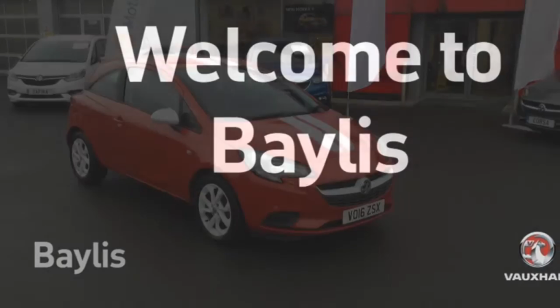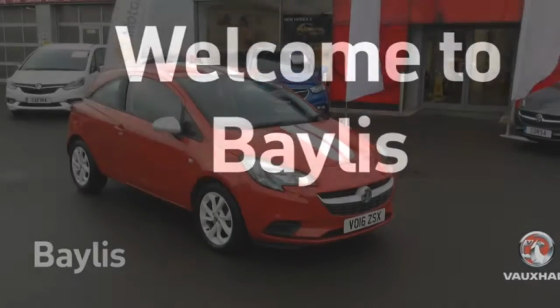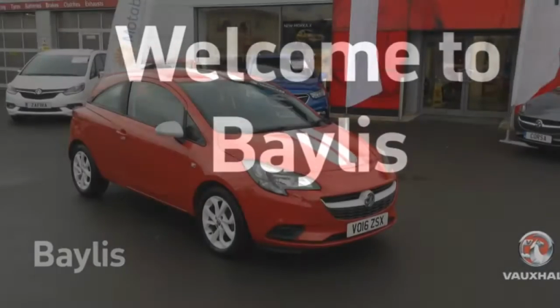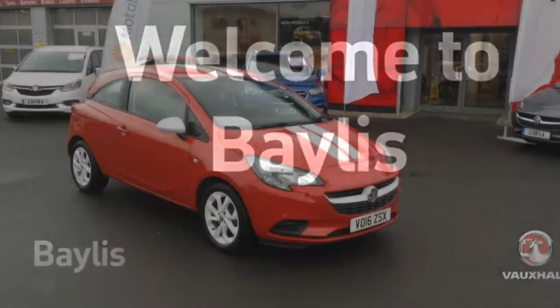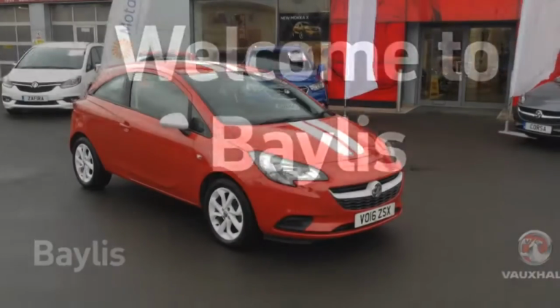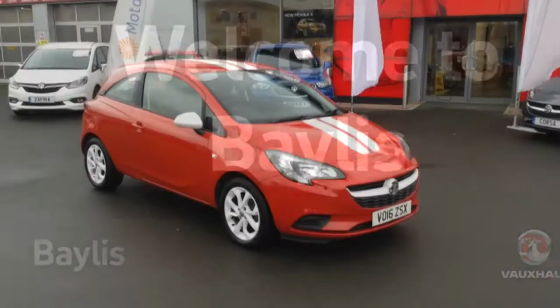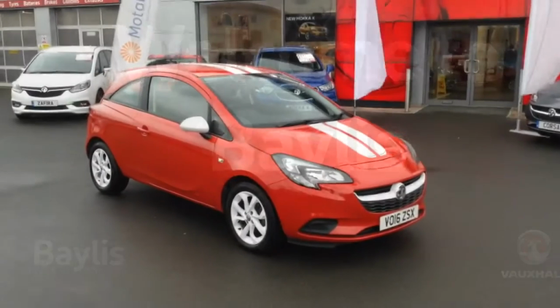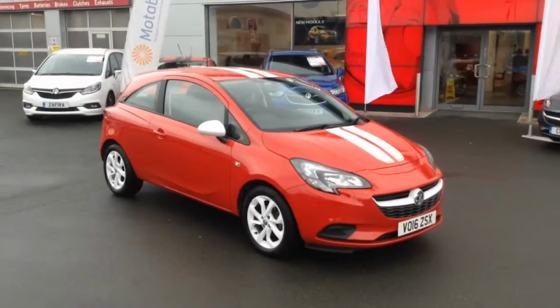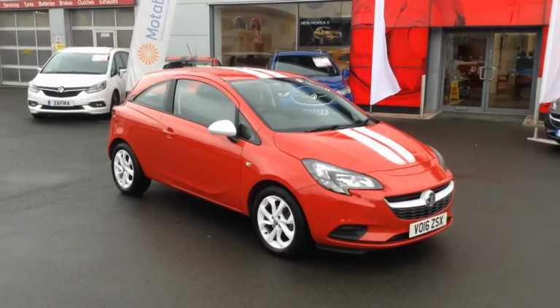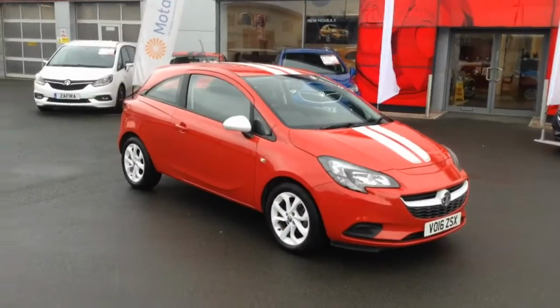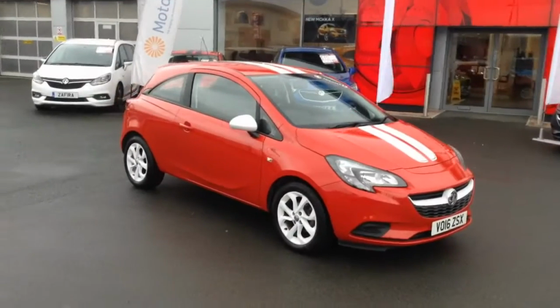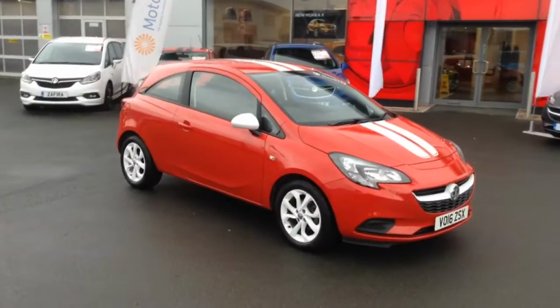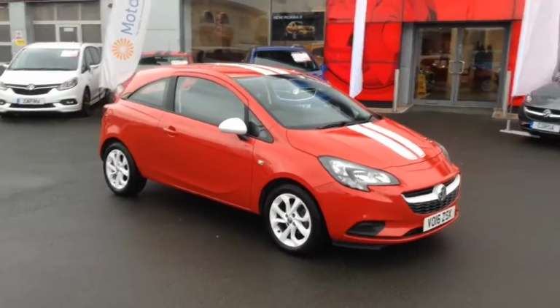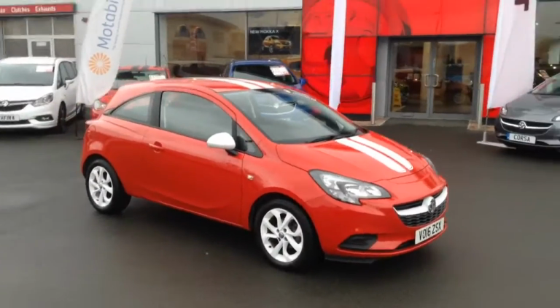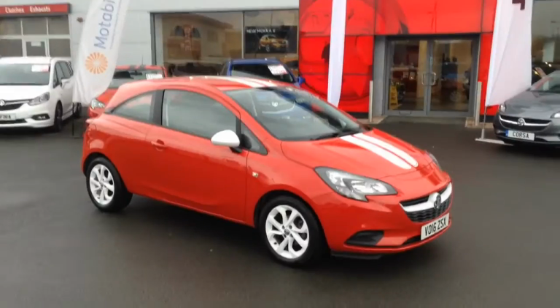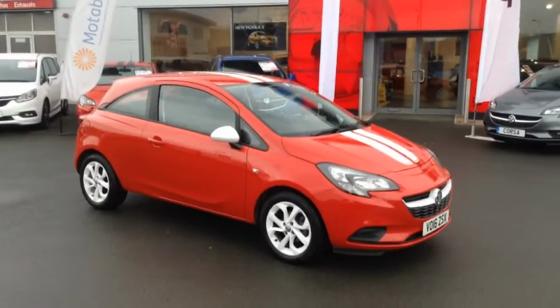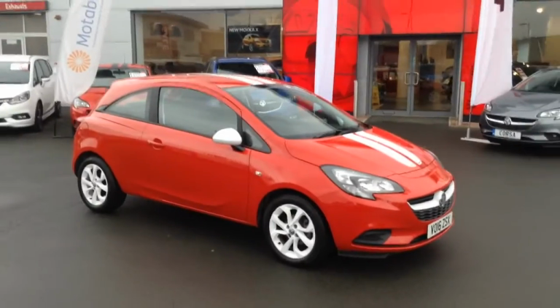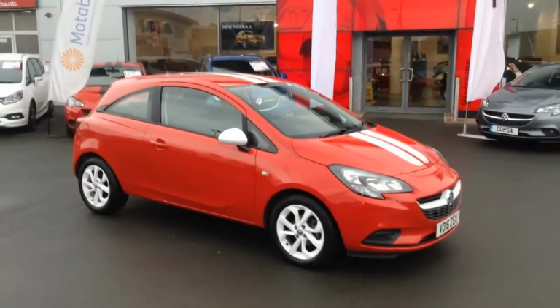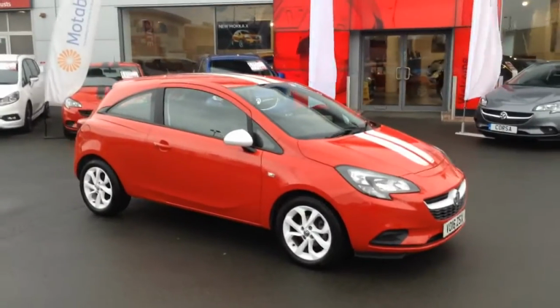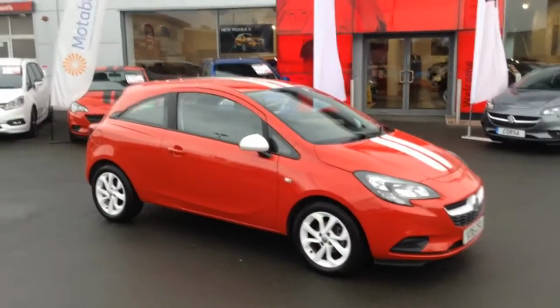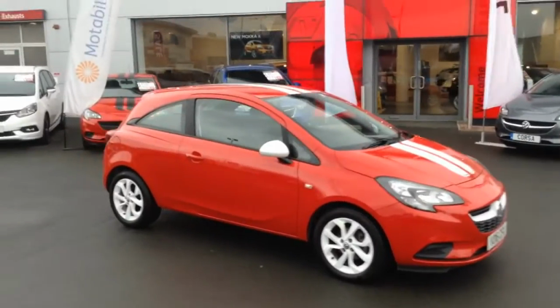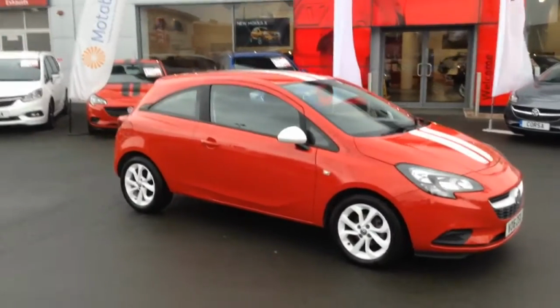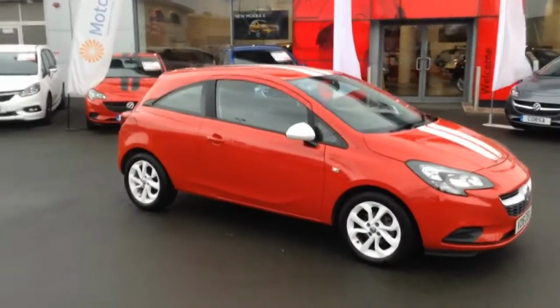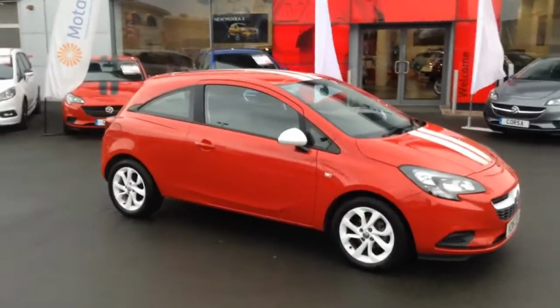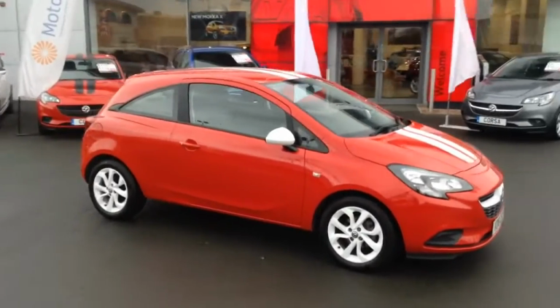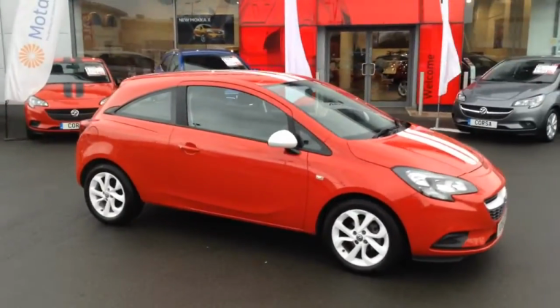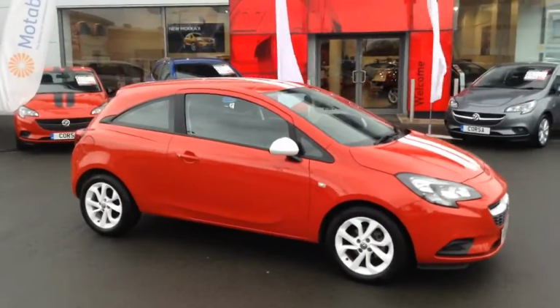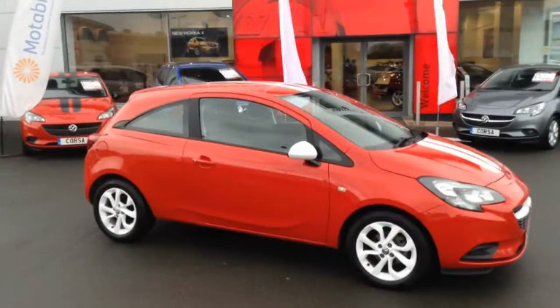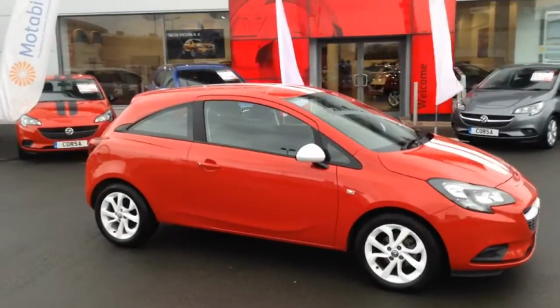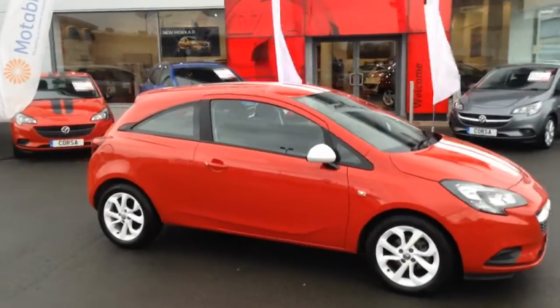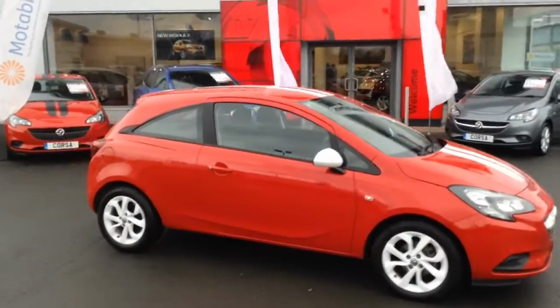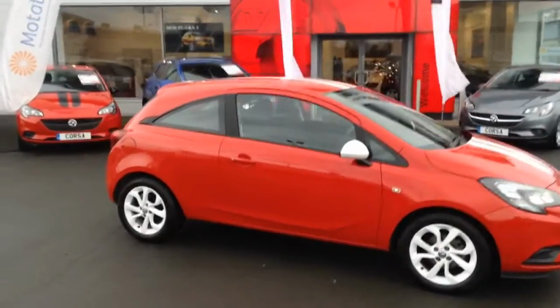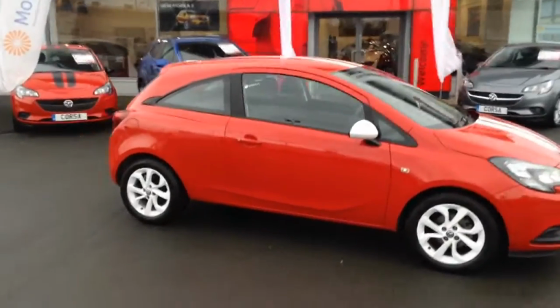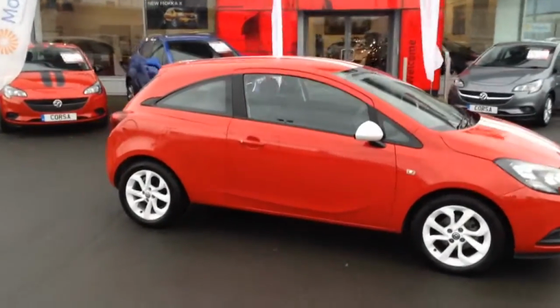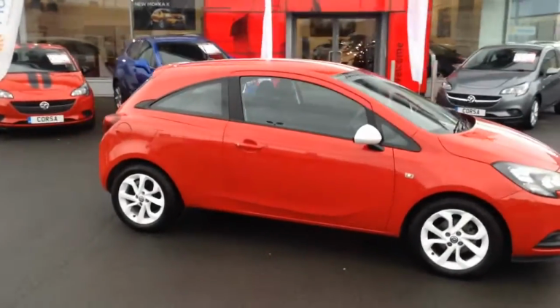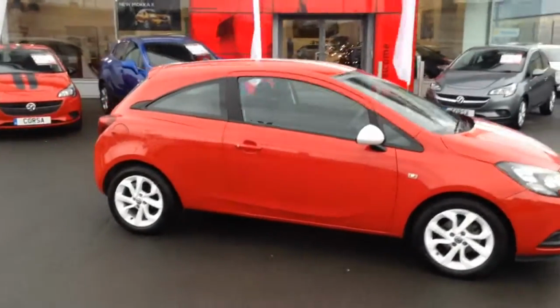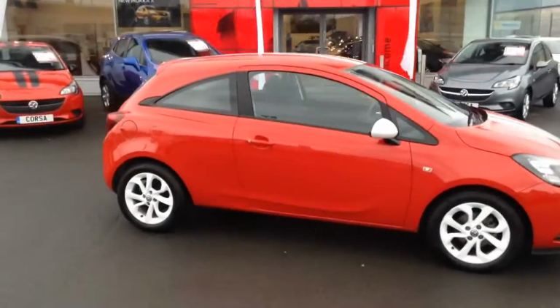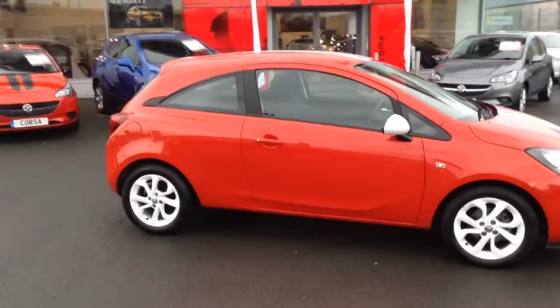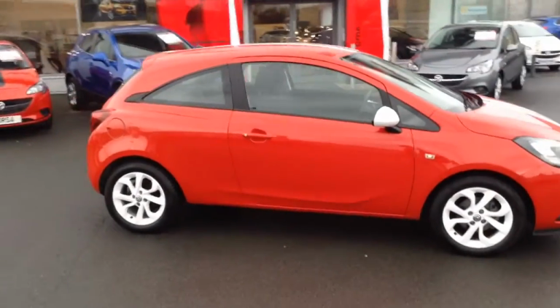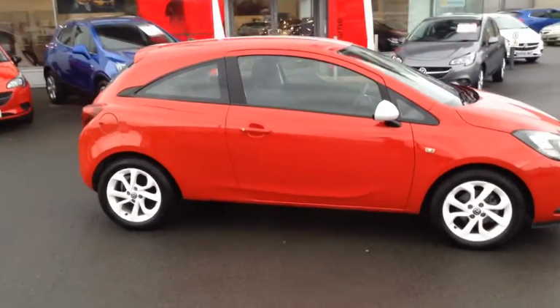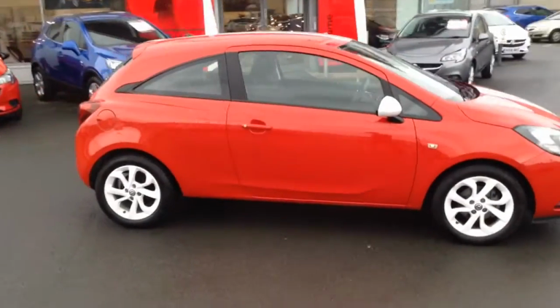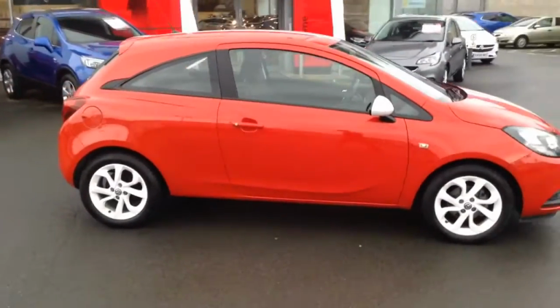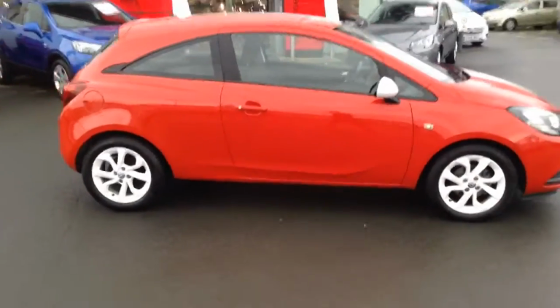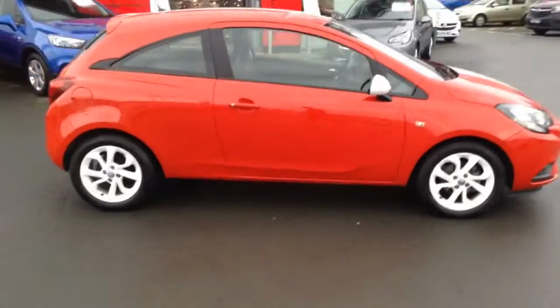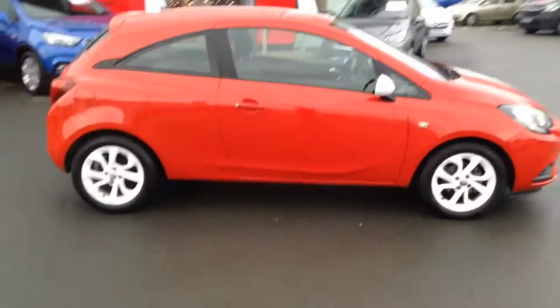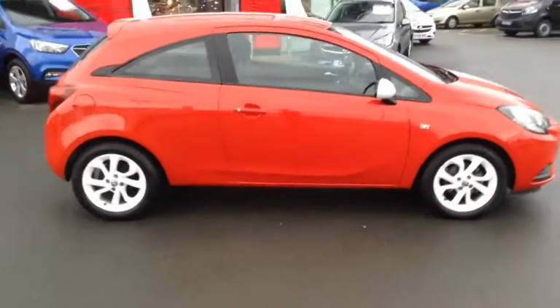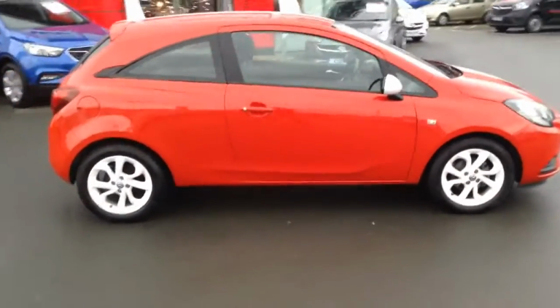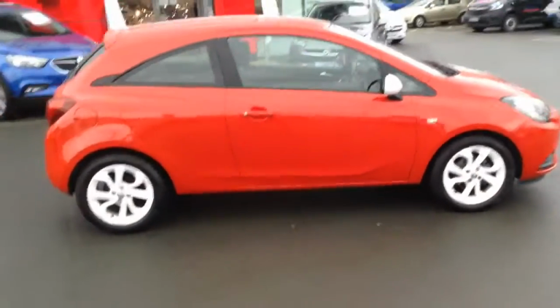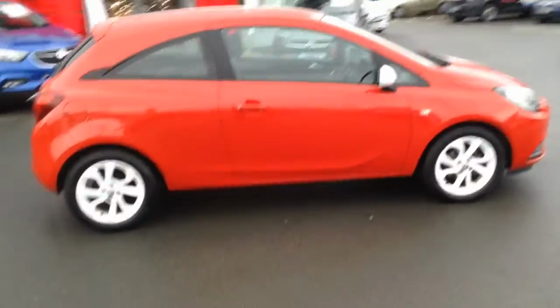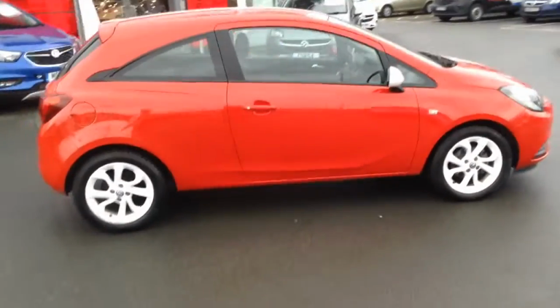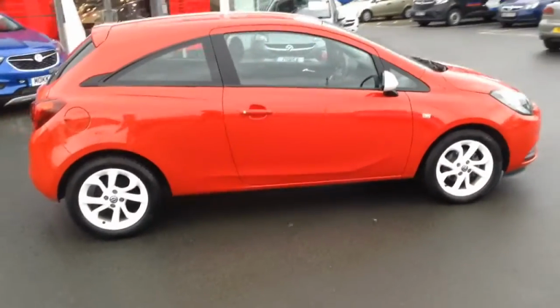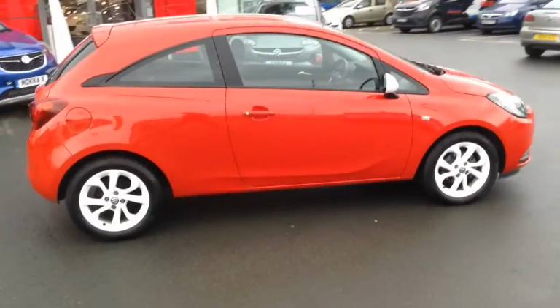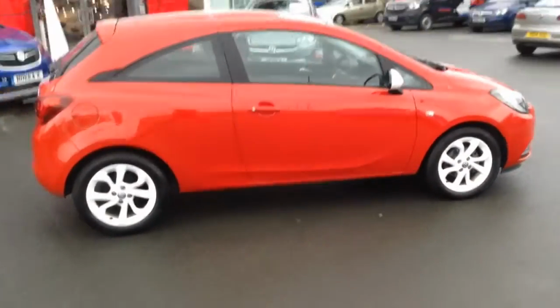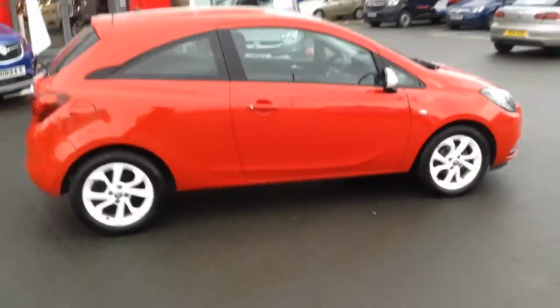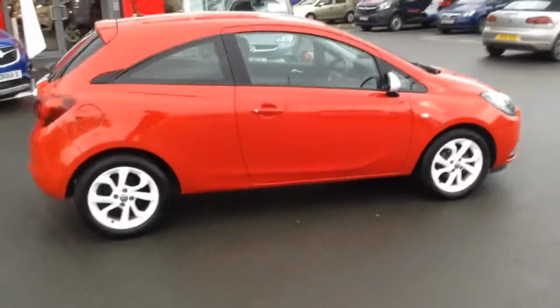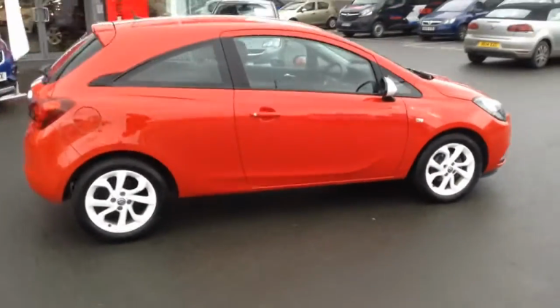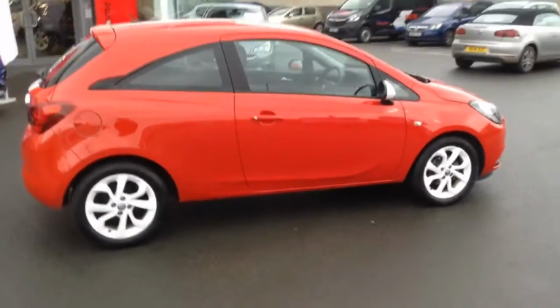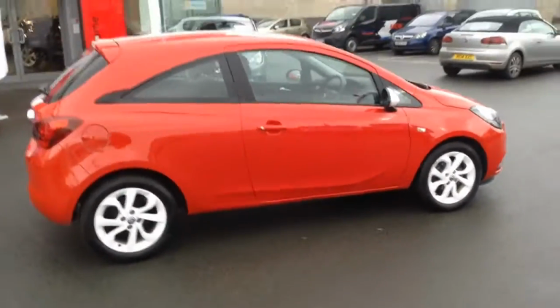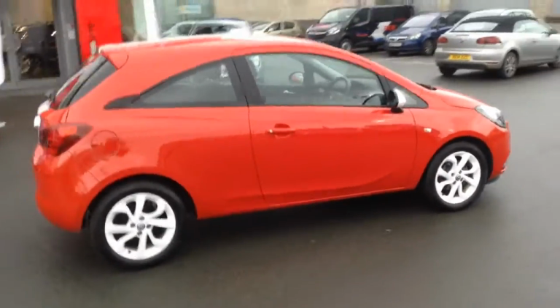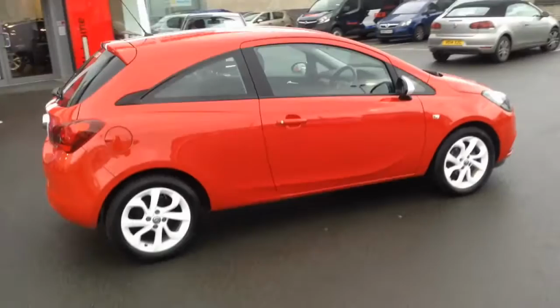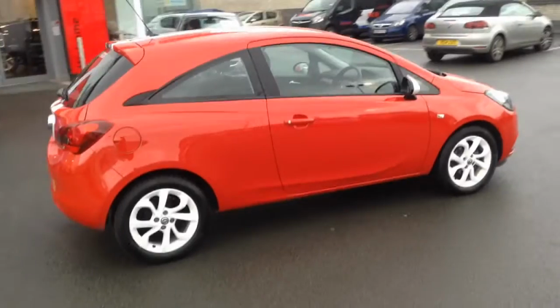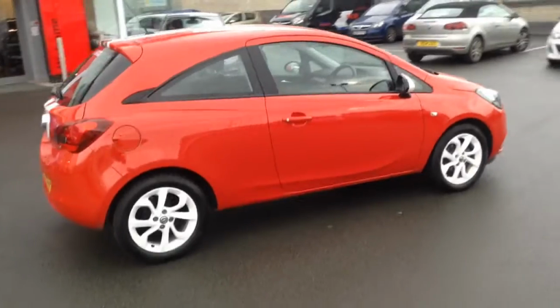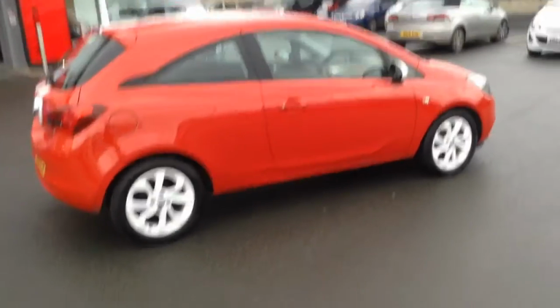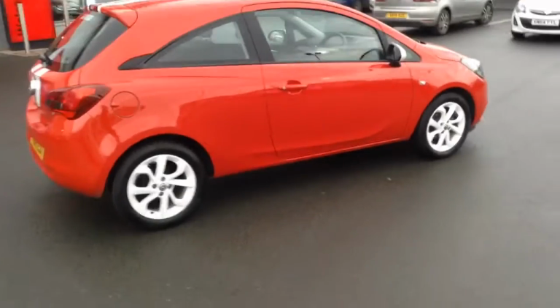Hello and welcome to Bayless Vauxhall in Hereford. The car we're looking at here is a 2016 plate Corsa Sting 1.2.